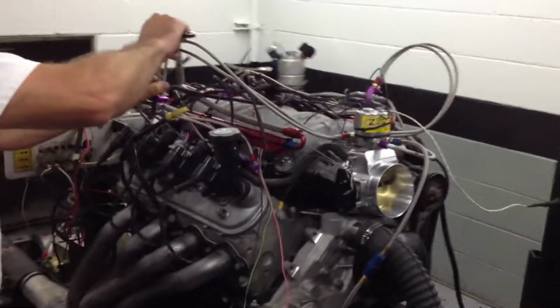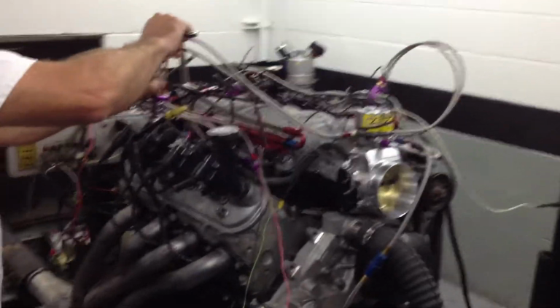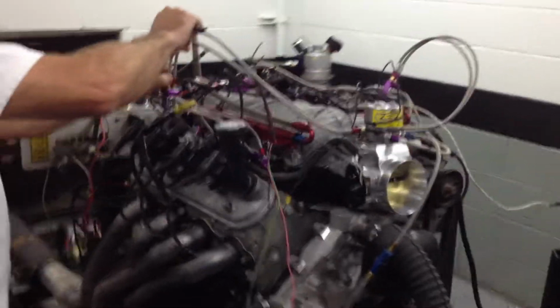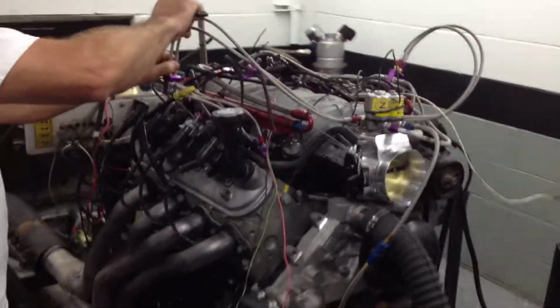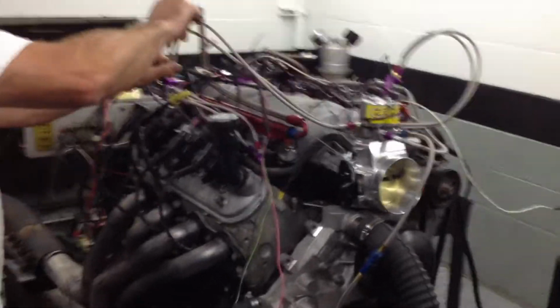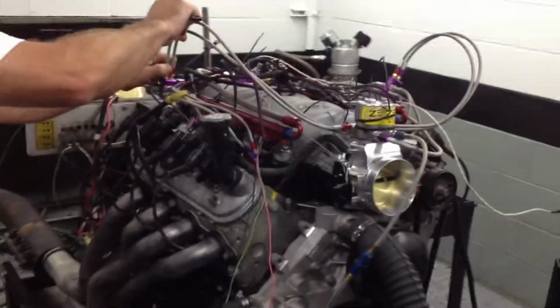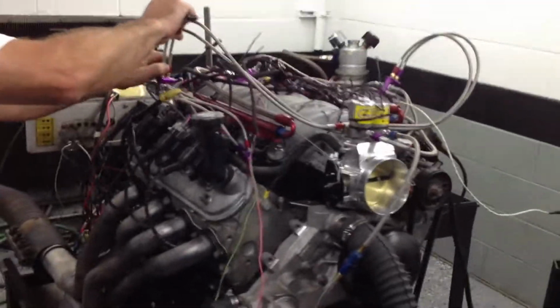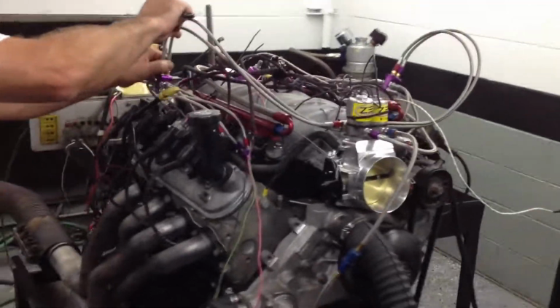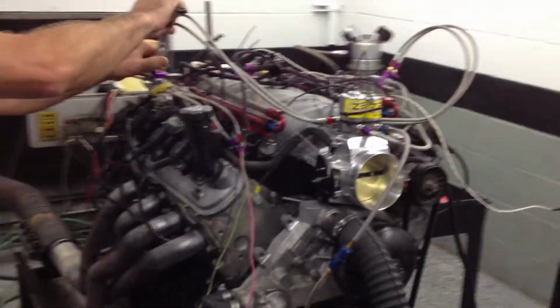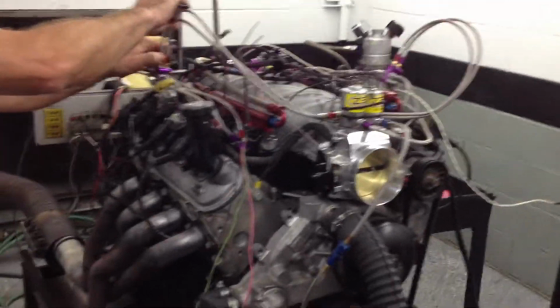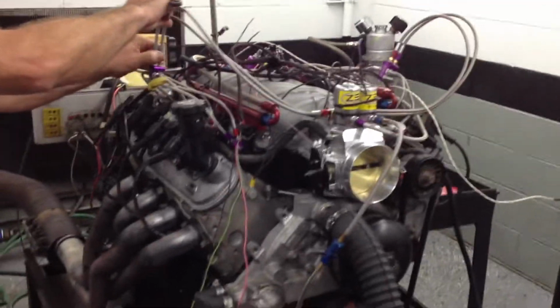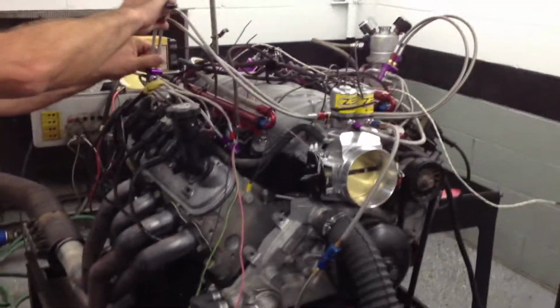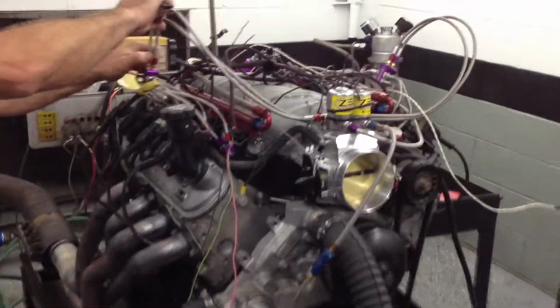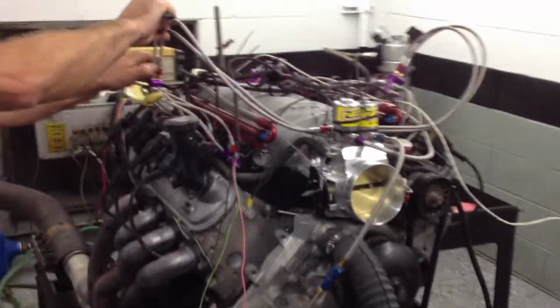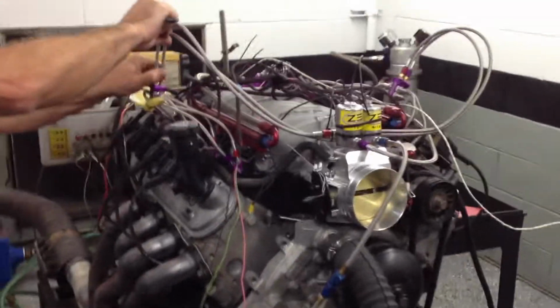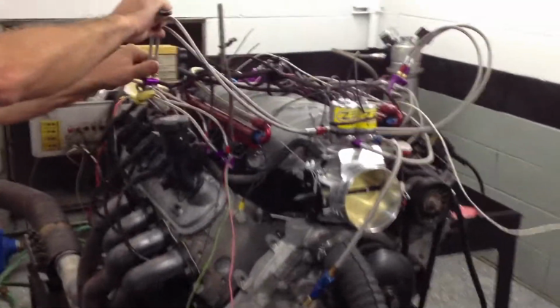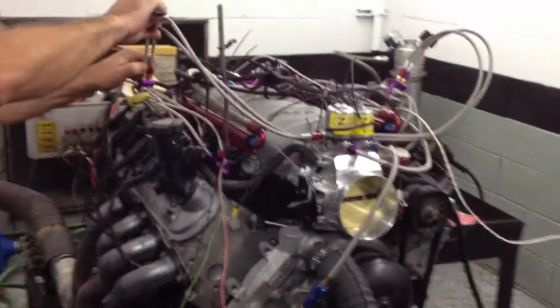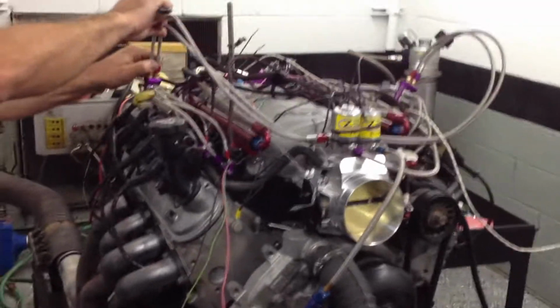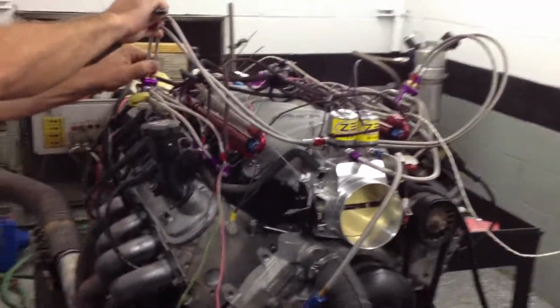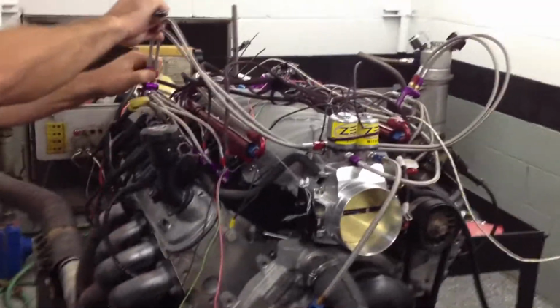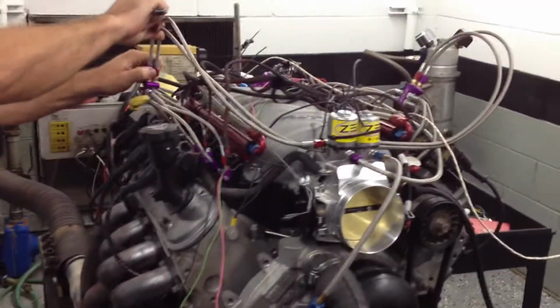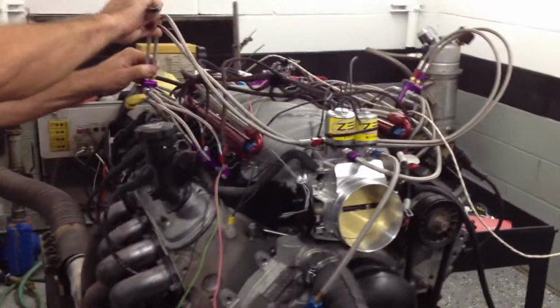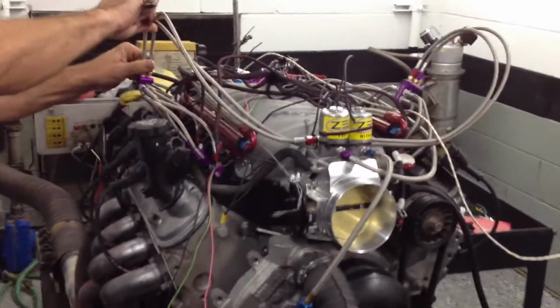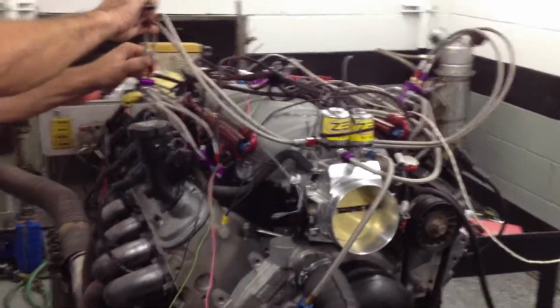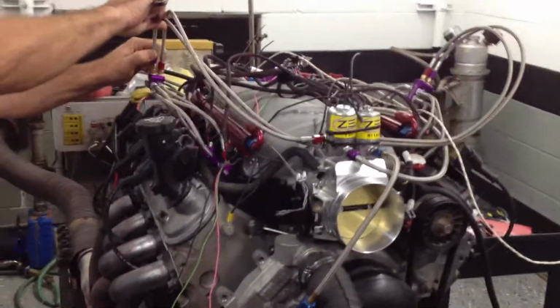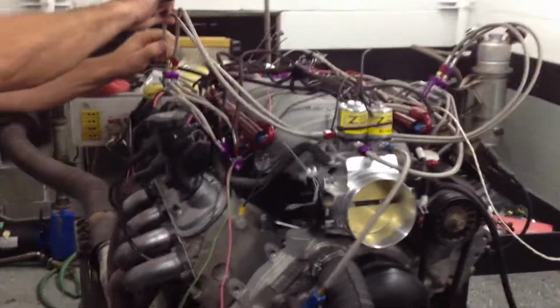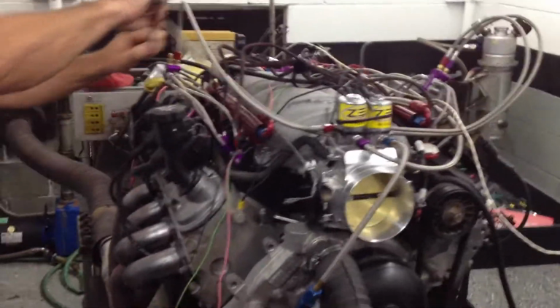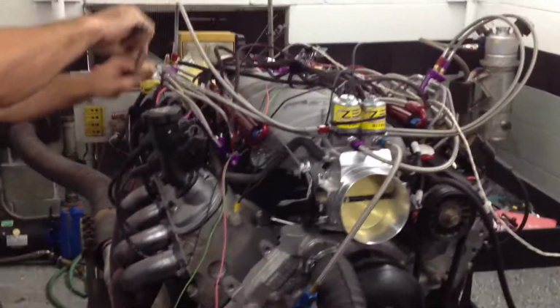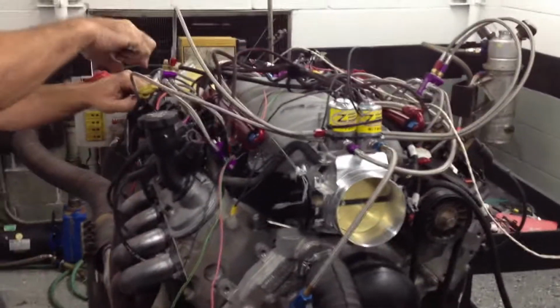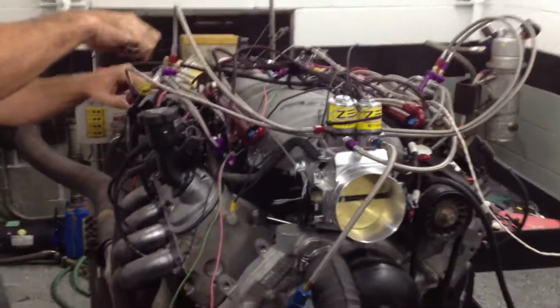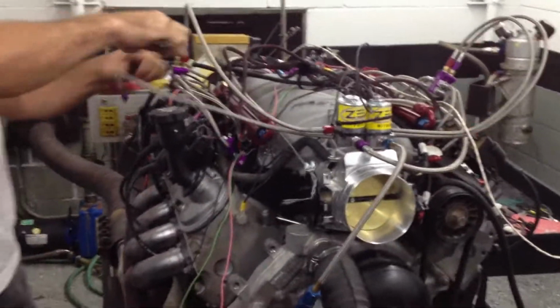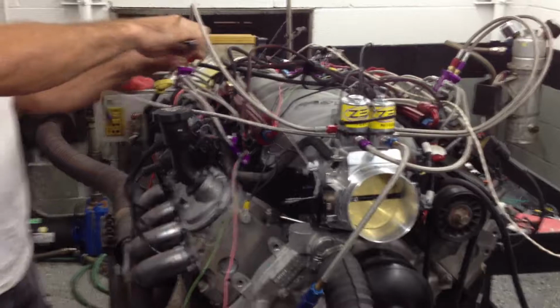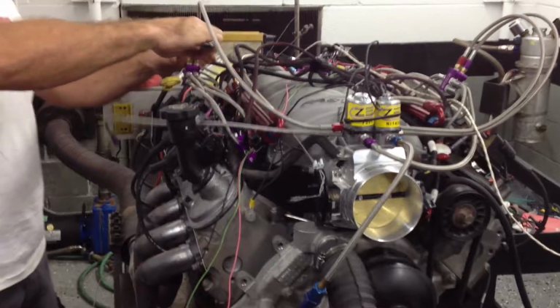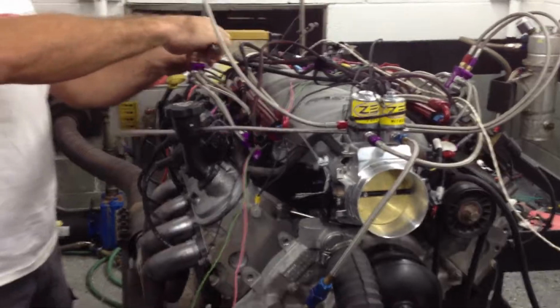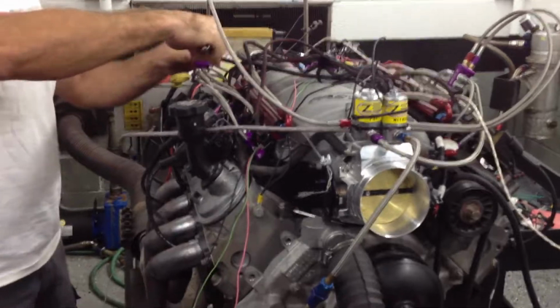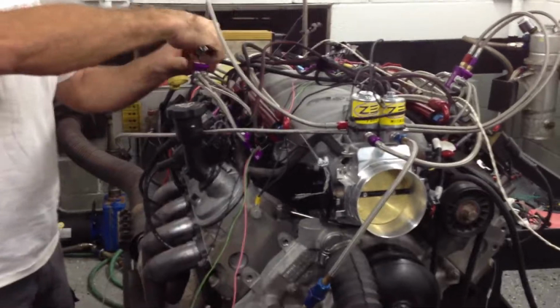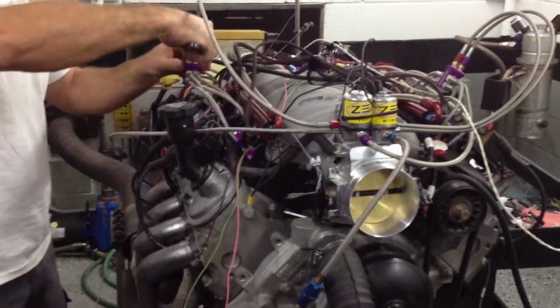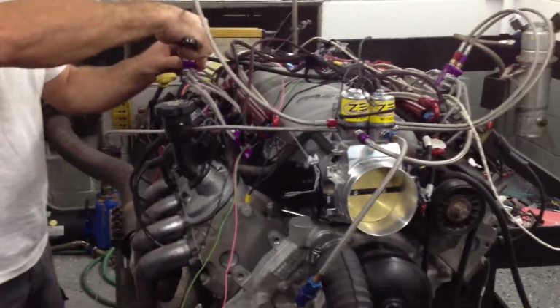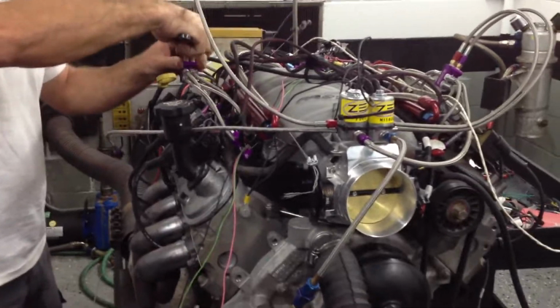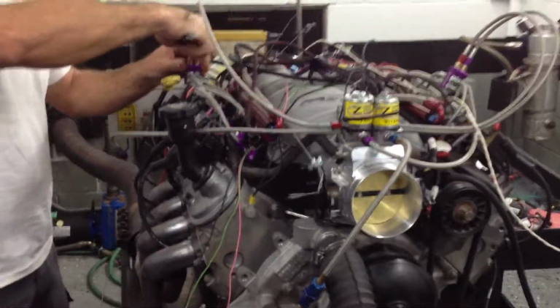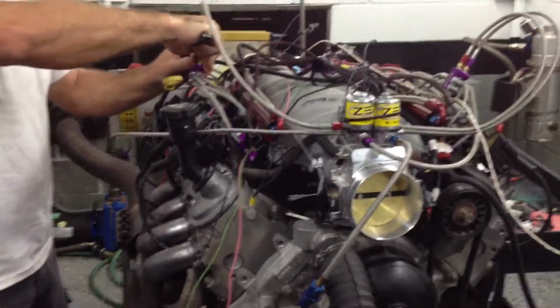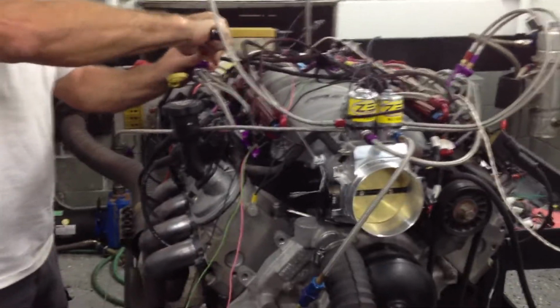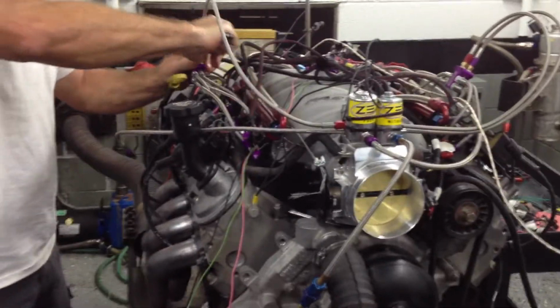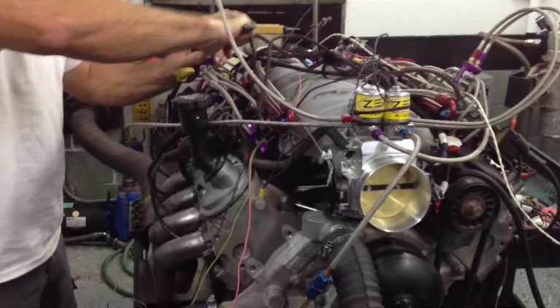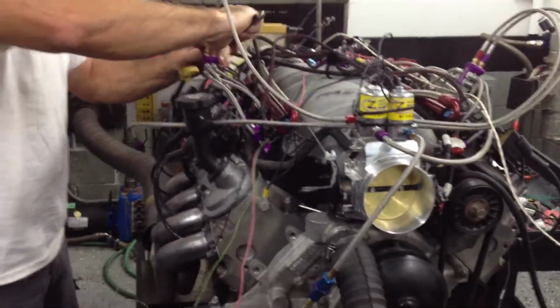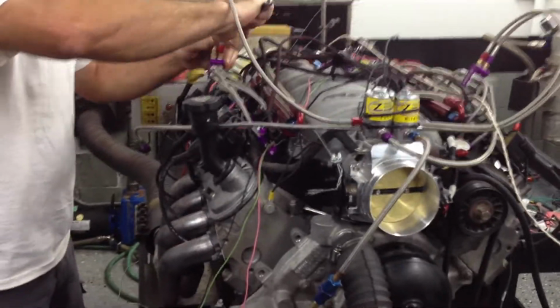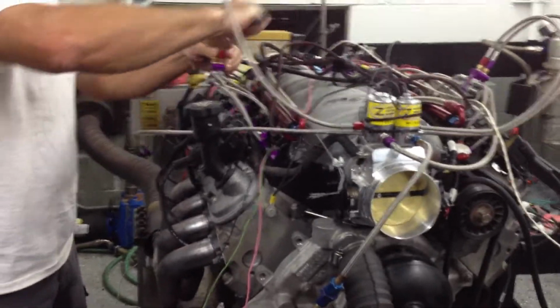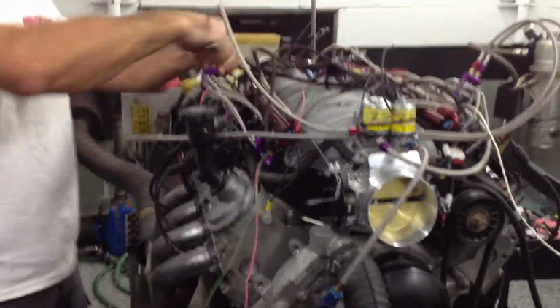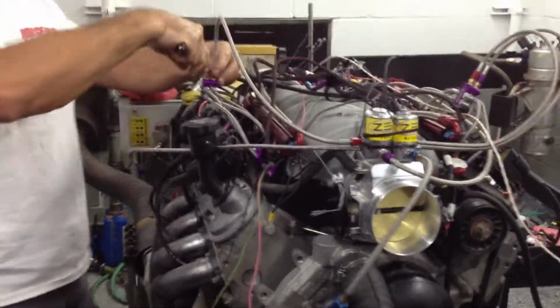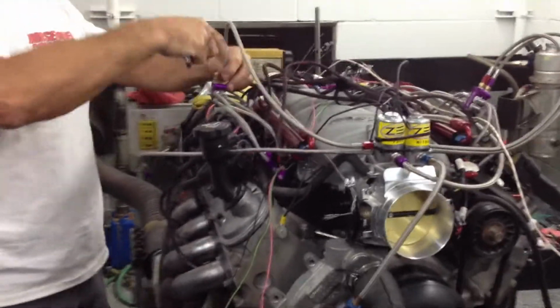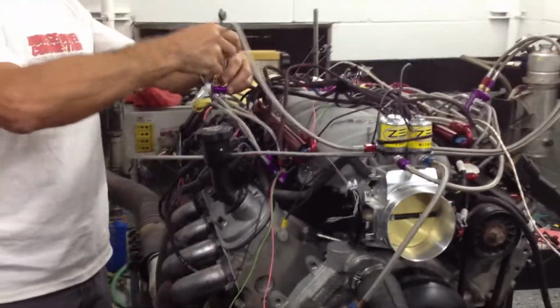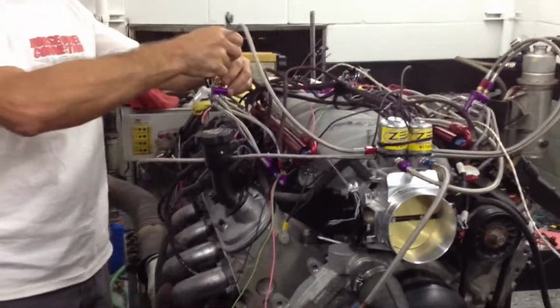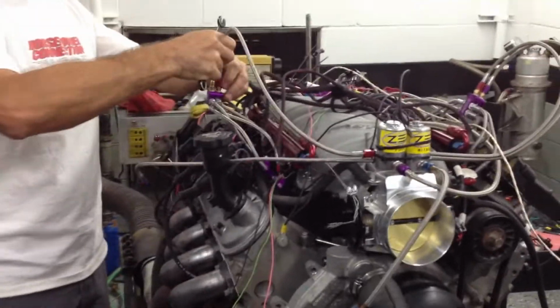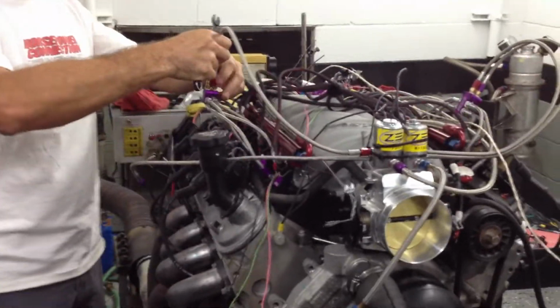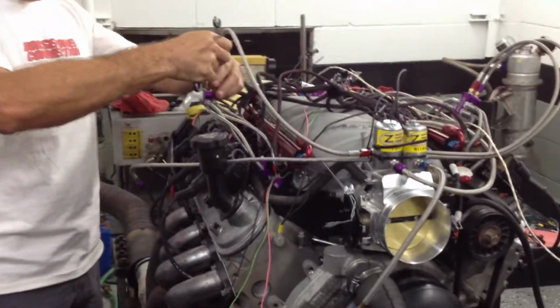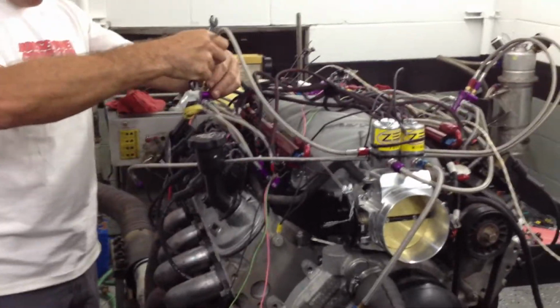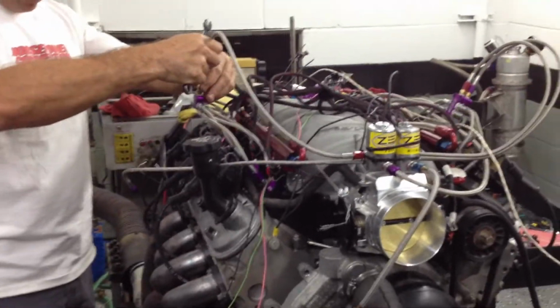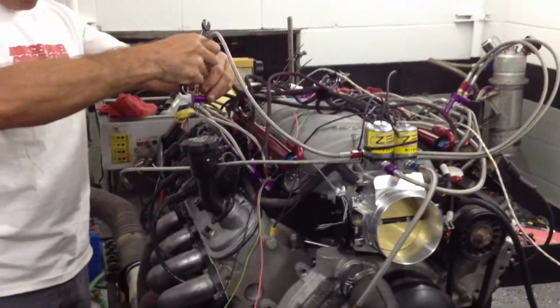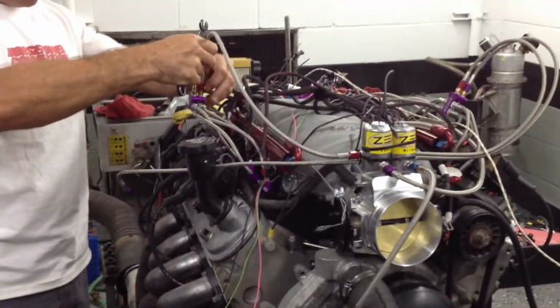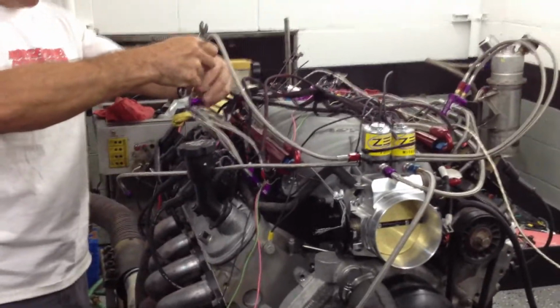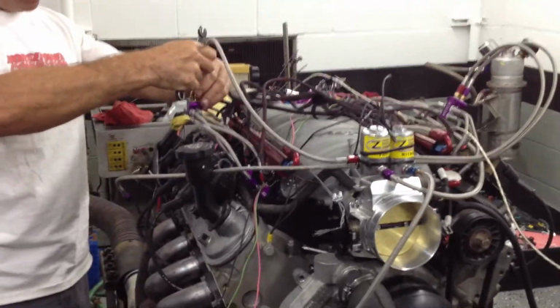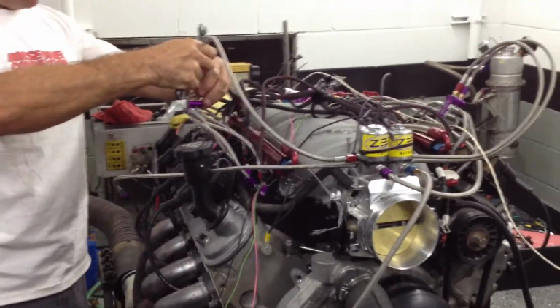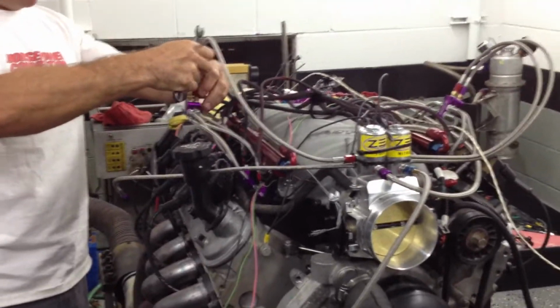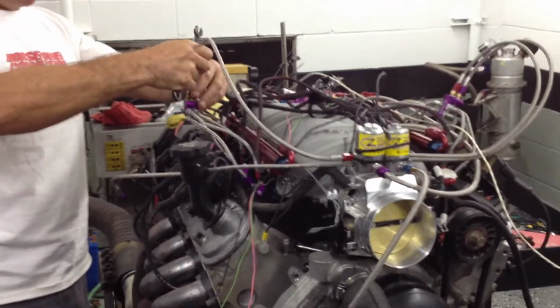This is Chris Campbell, tech editor for Popular Hot Rodding Magazine. Today we're out at Pro Marine in Lake Havasu City, Arizona.